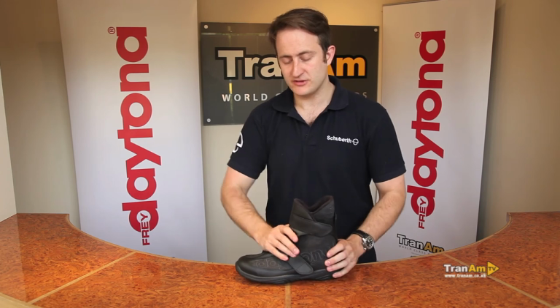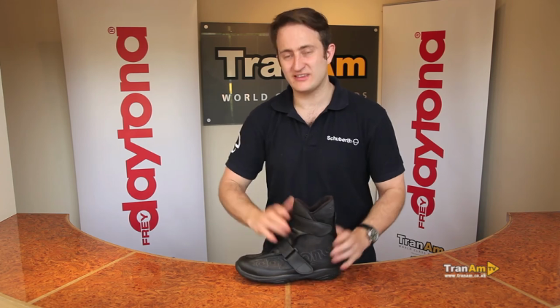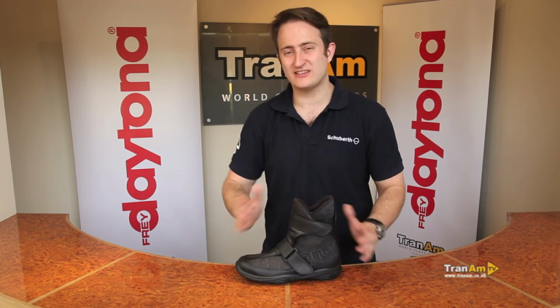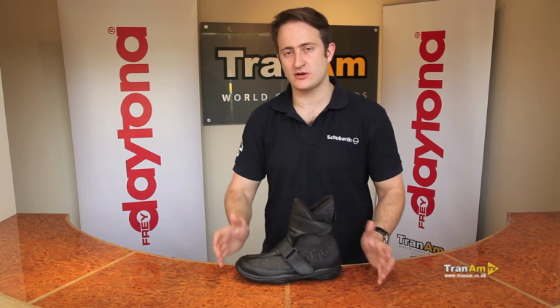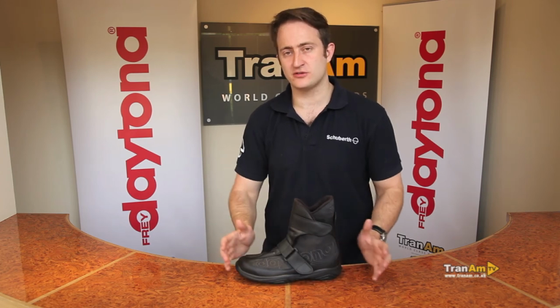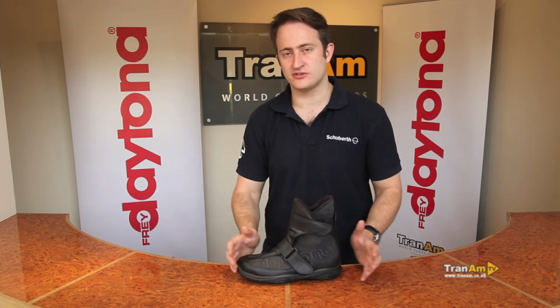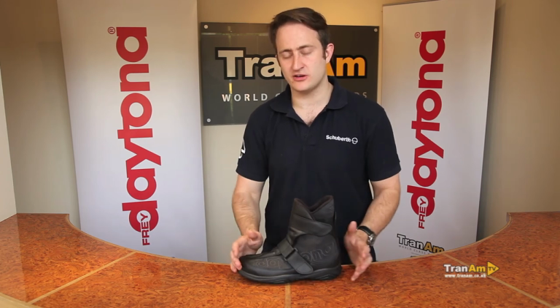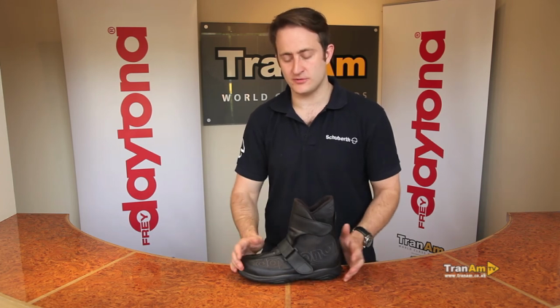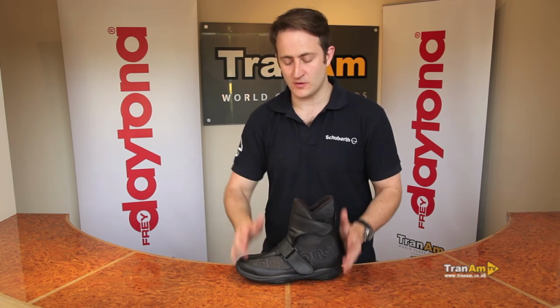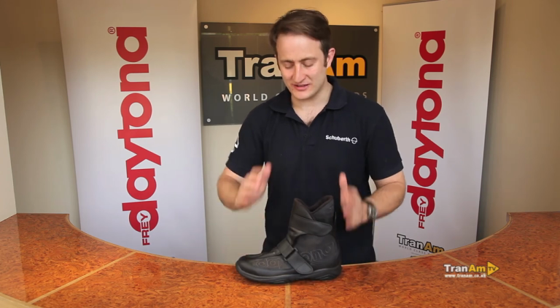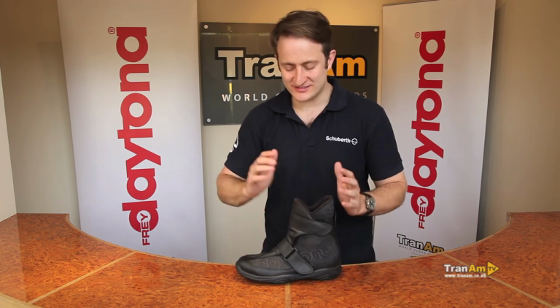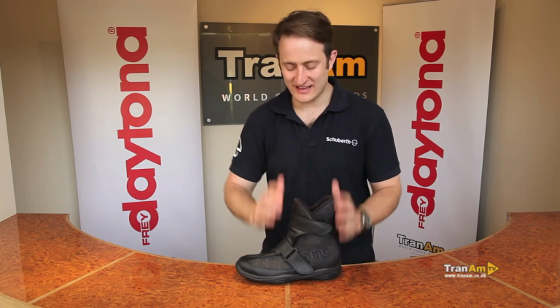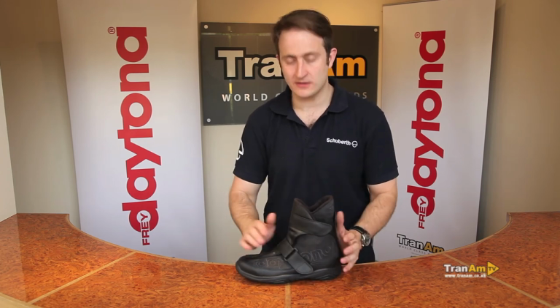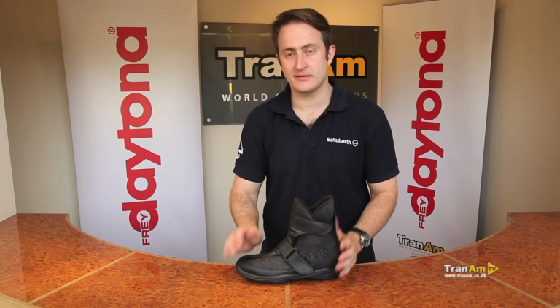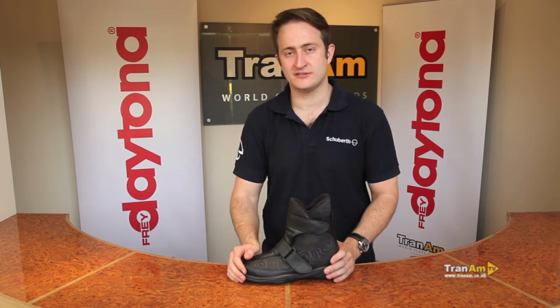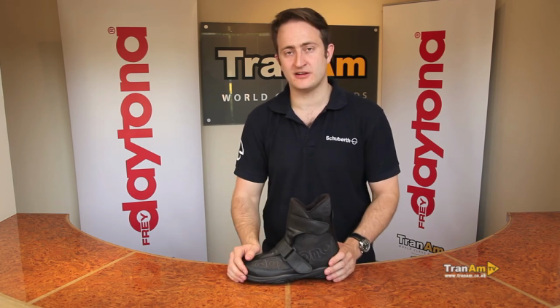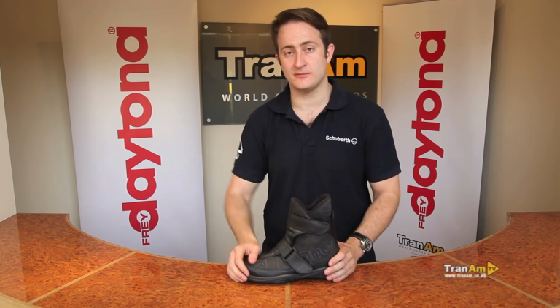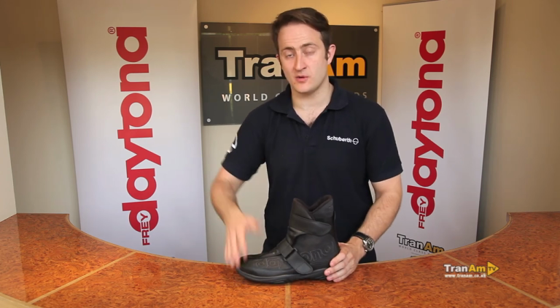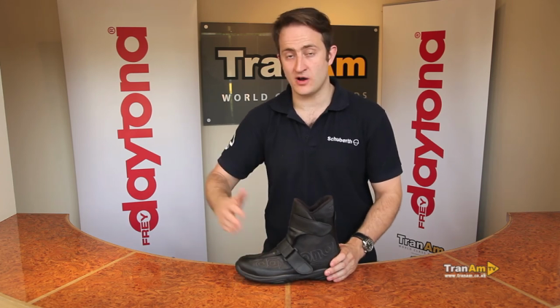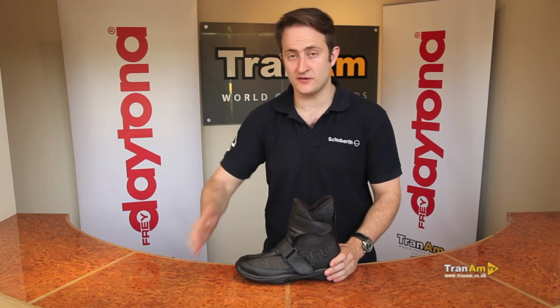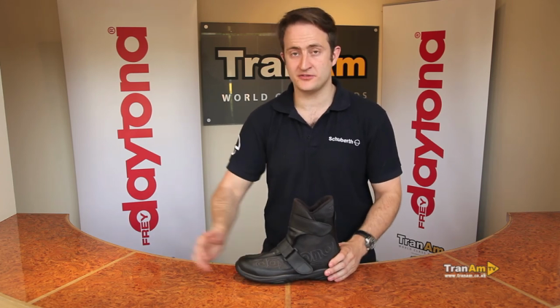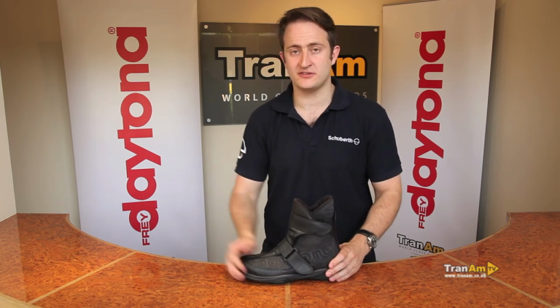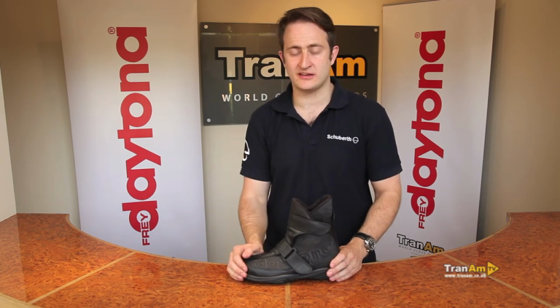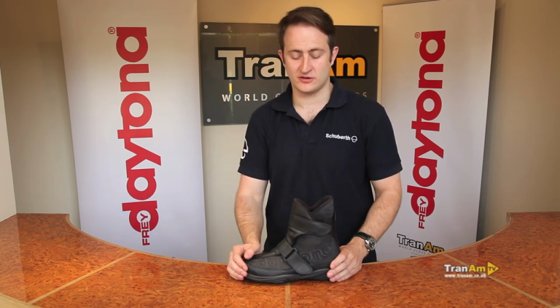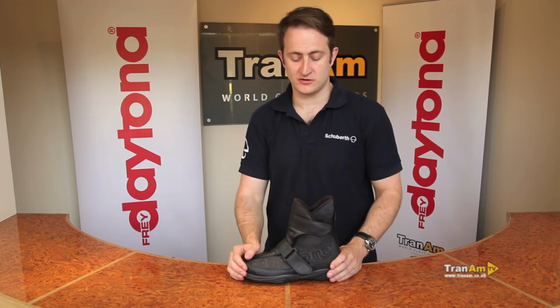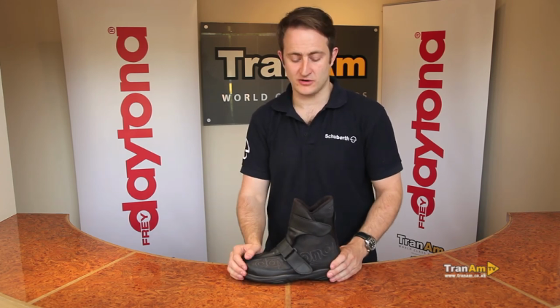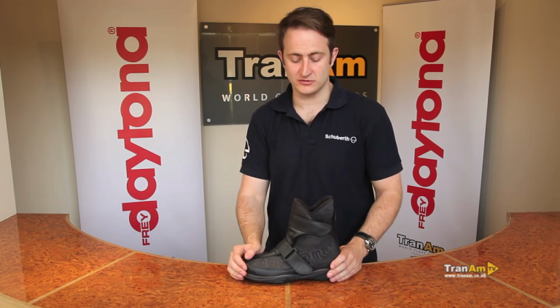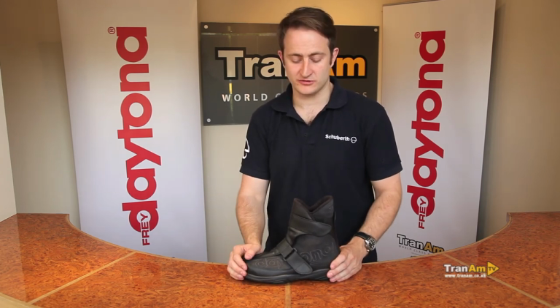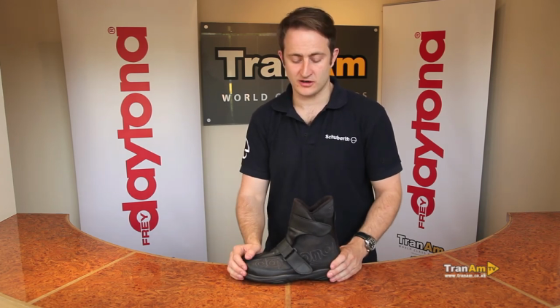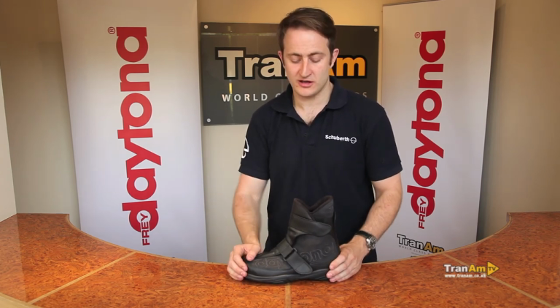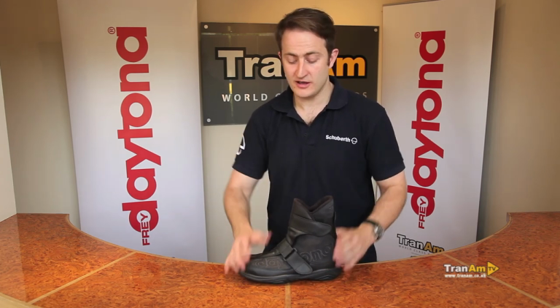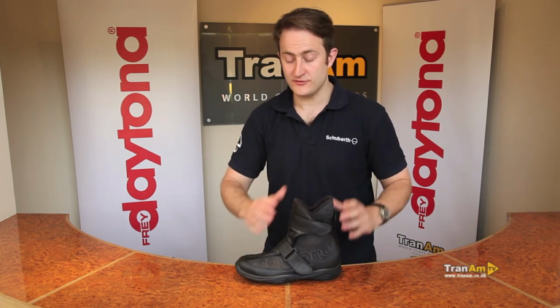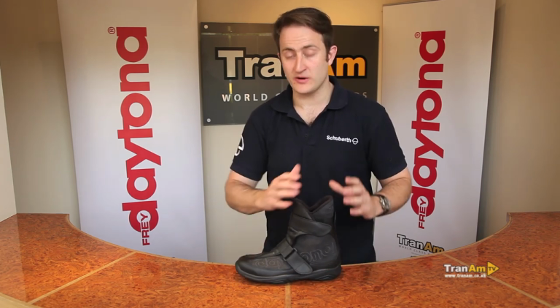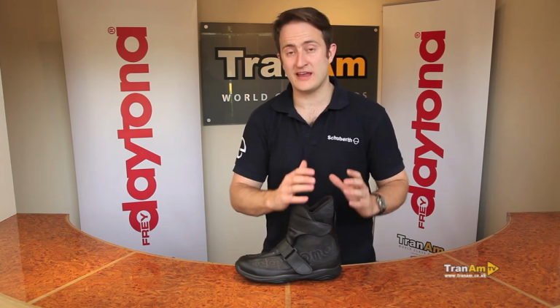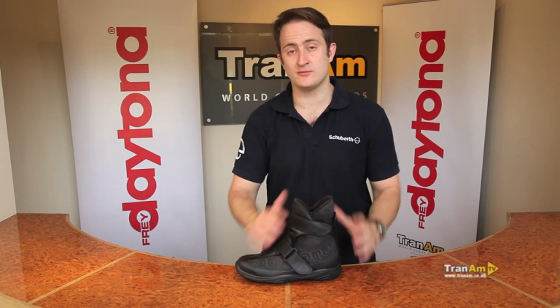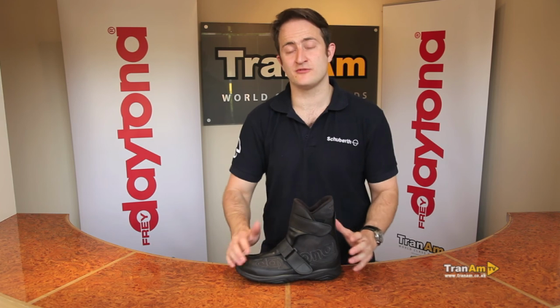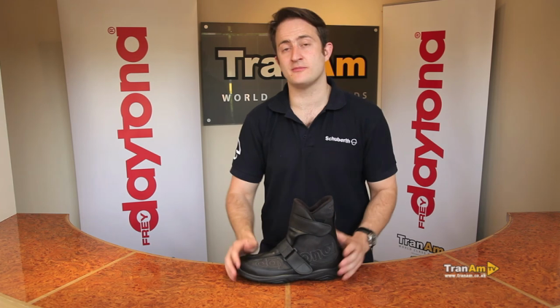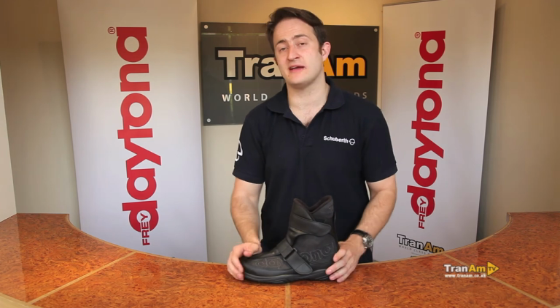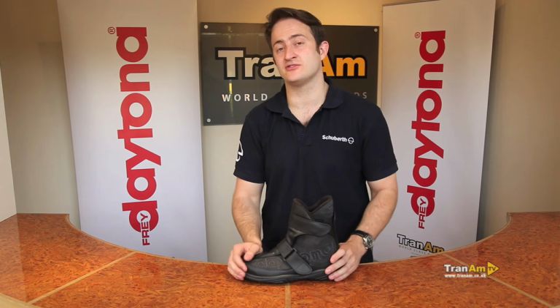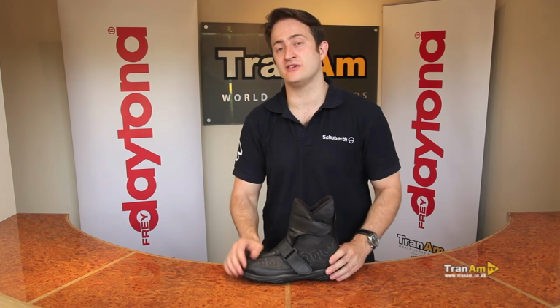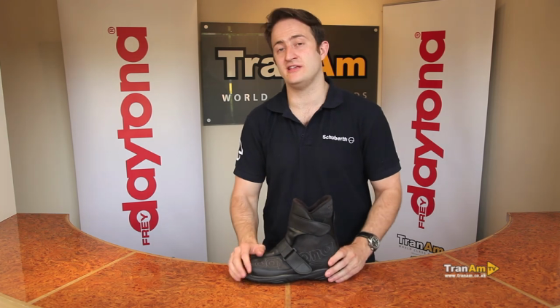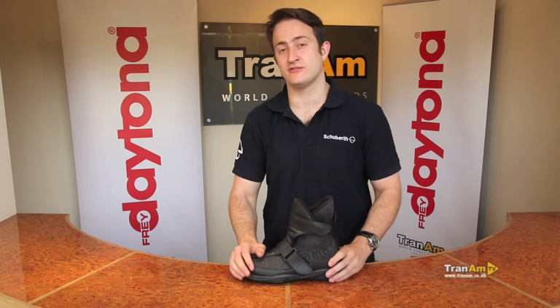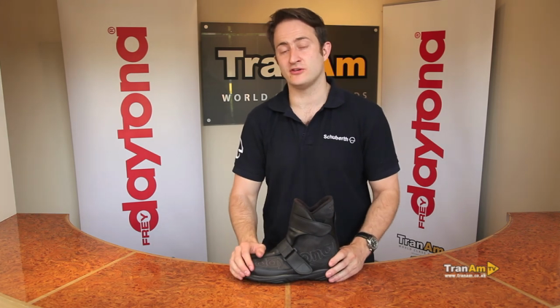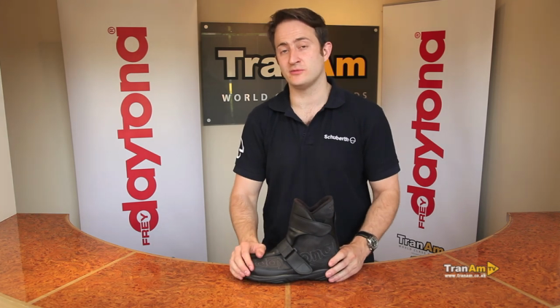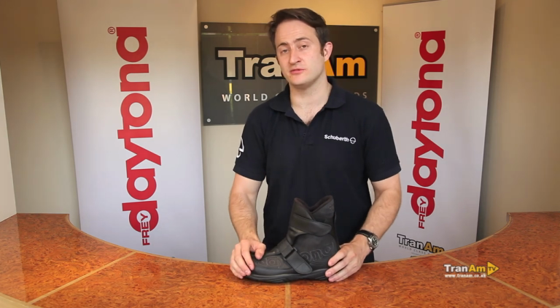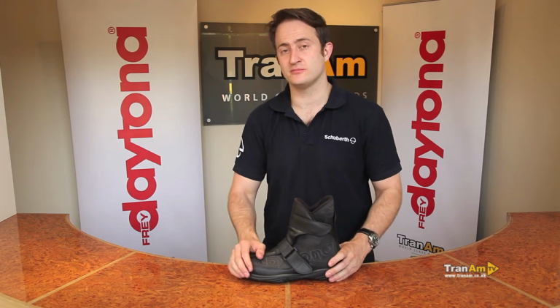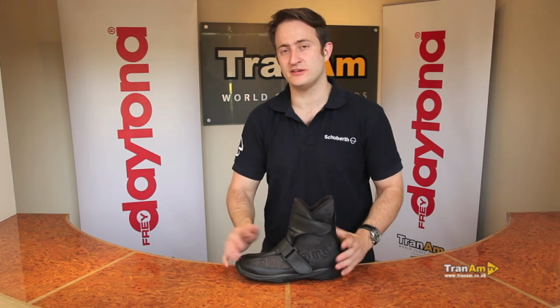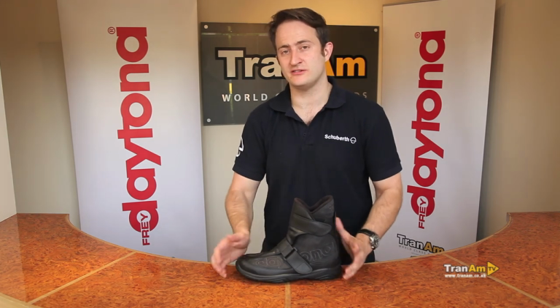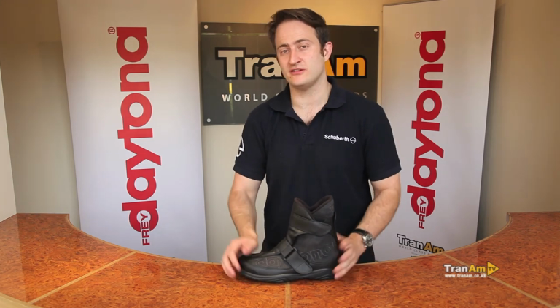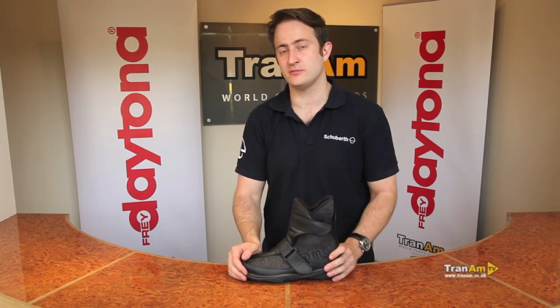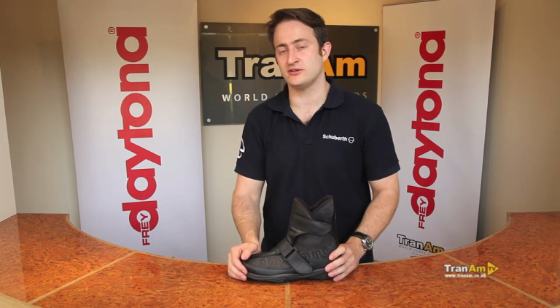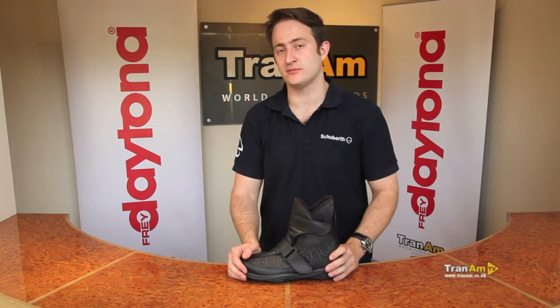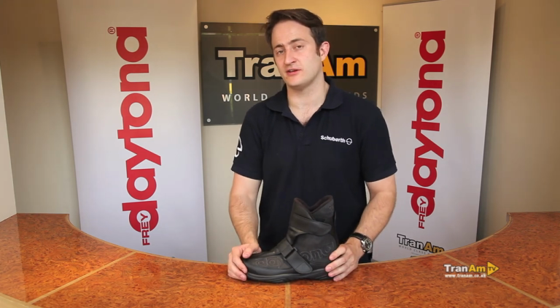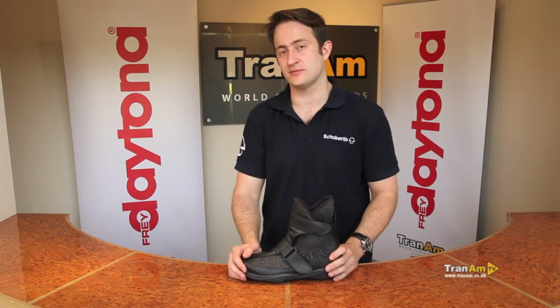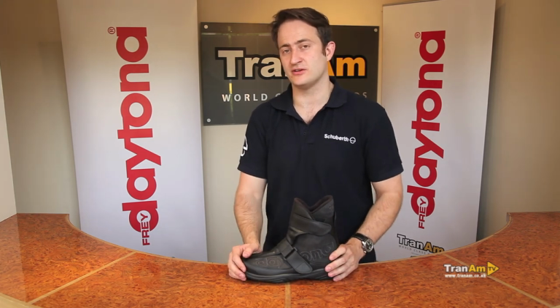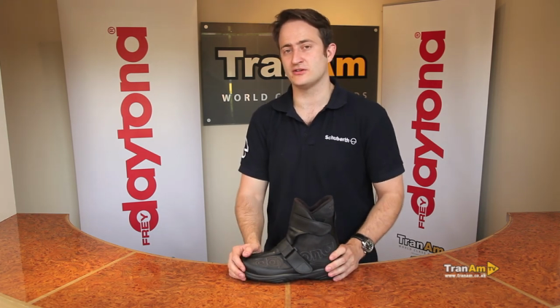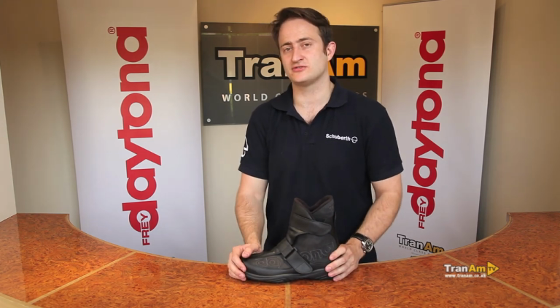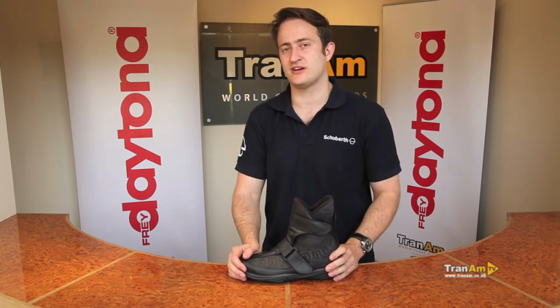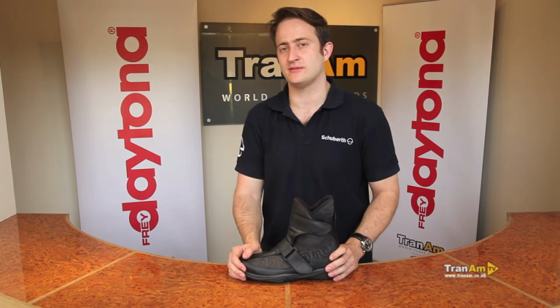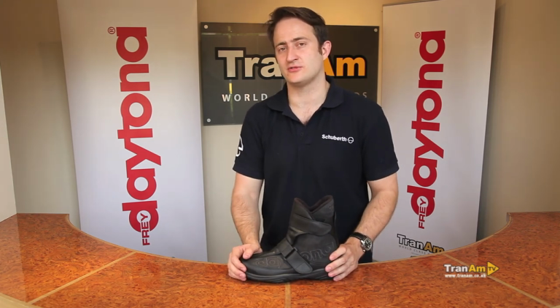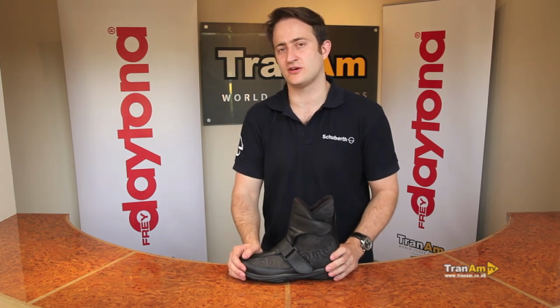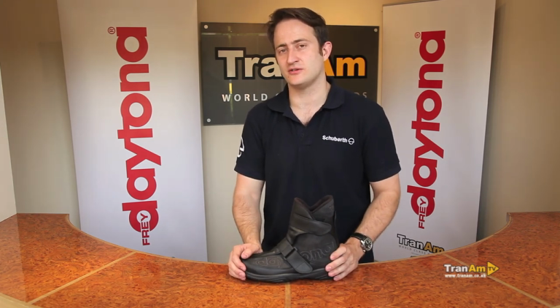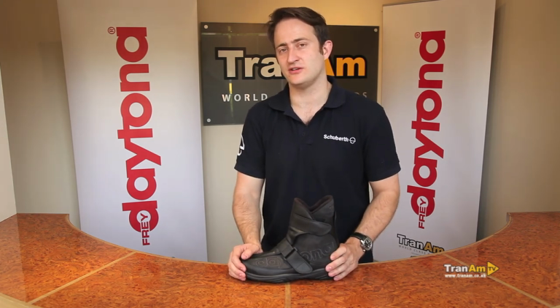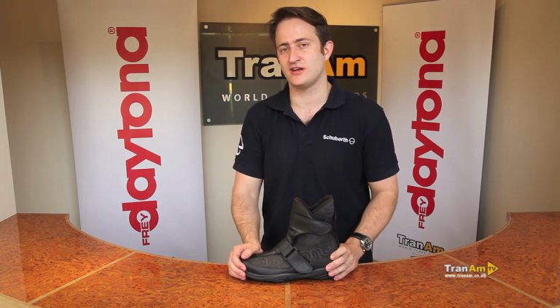So the Daytona Journey Boot — our second best selling boot after the Daytona Road Star. If you want any more information on either of those boots, please visit www.tranham.co.uk.